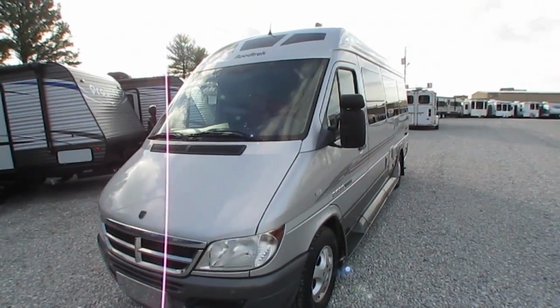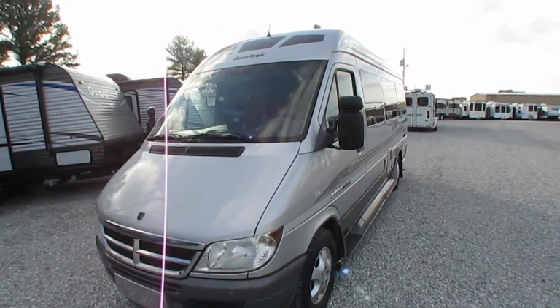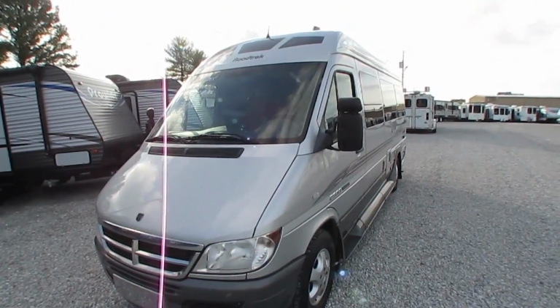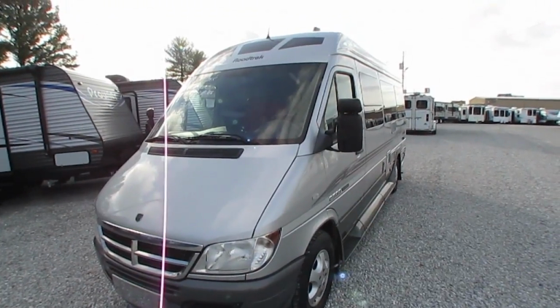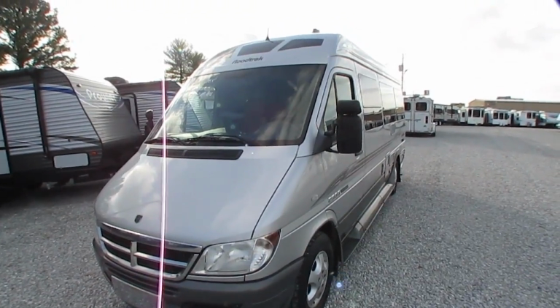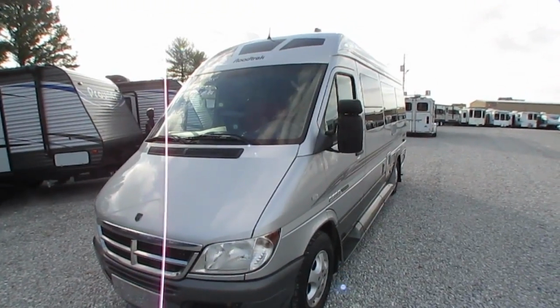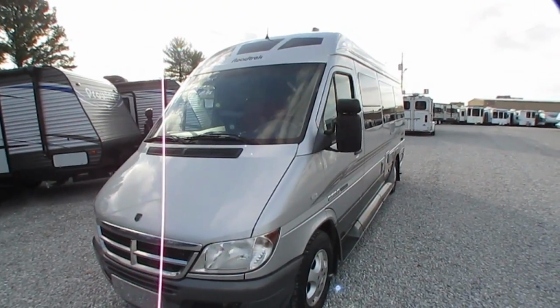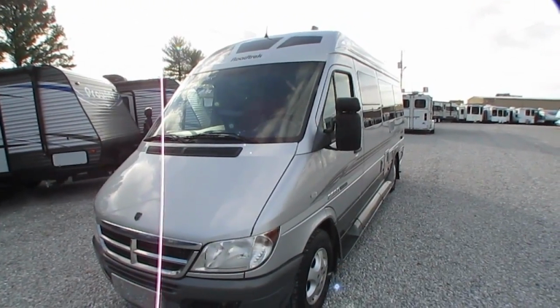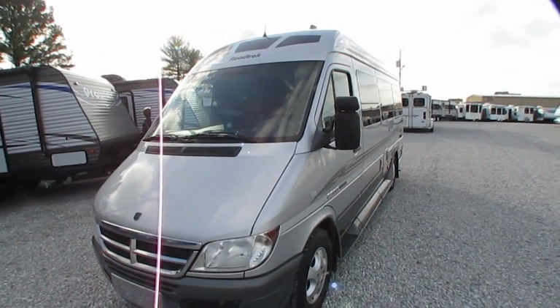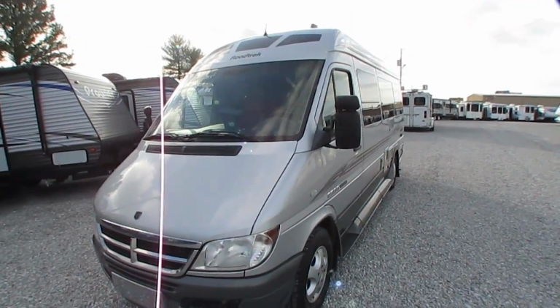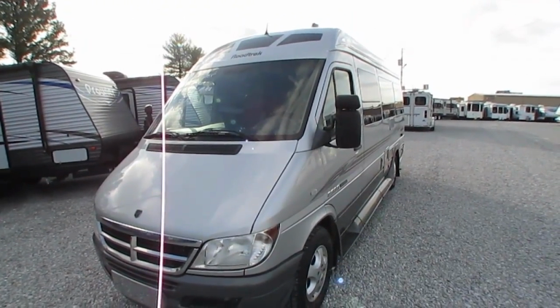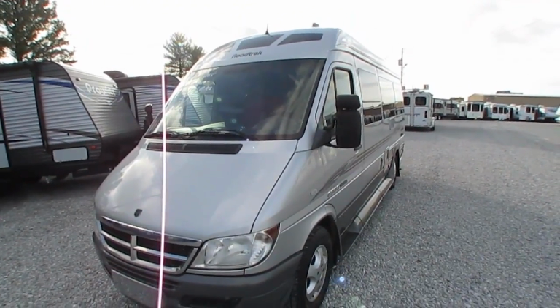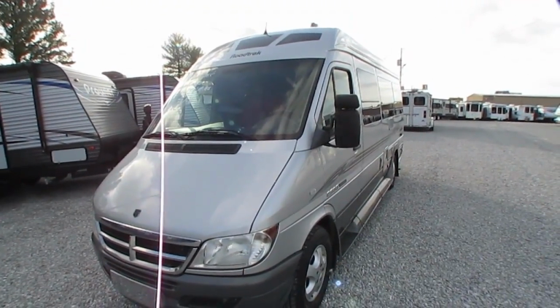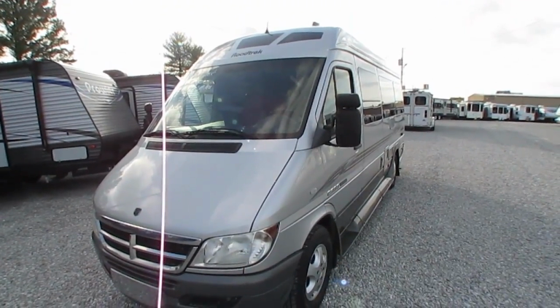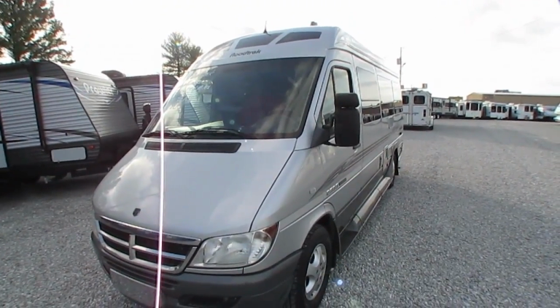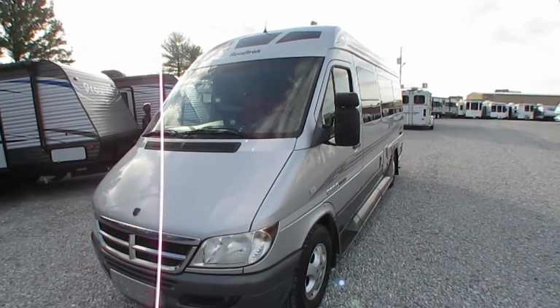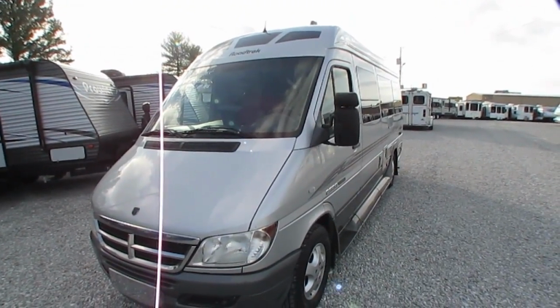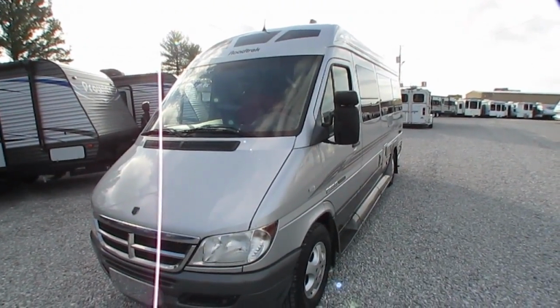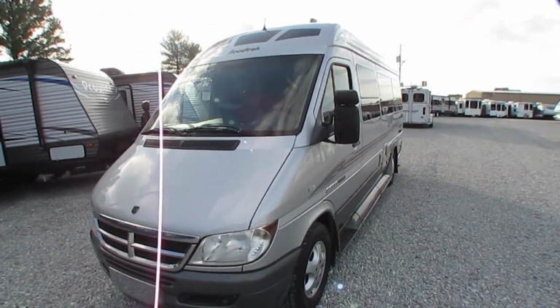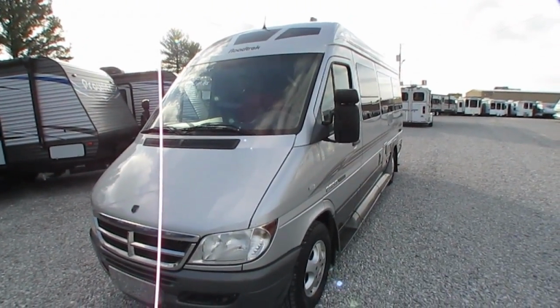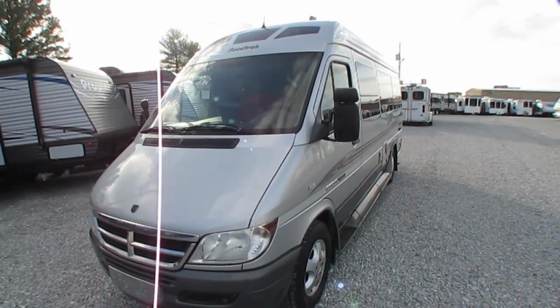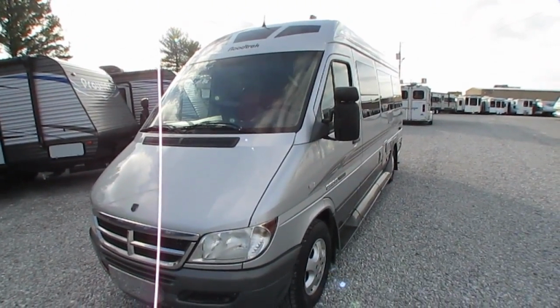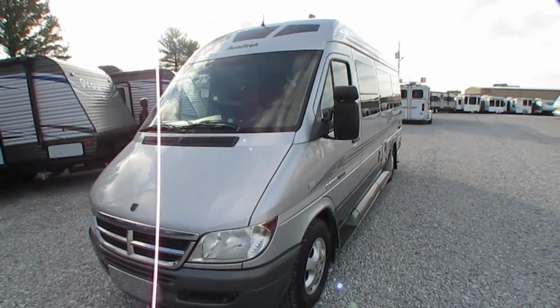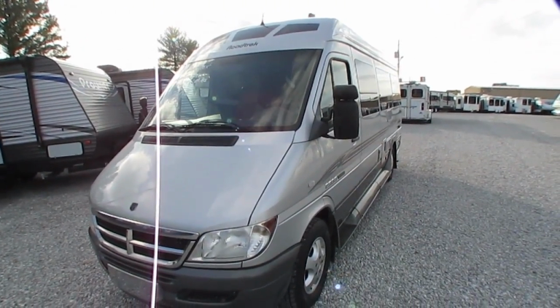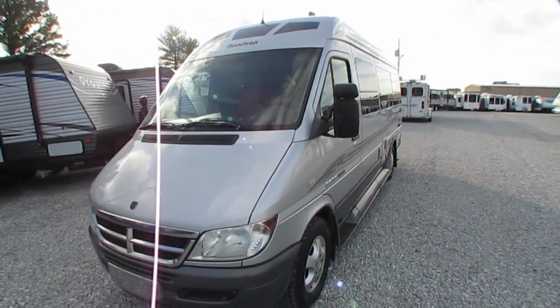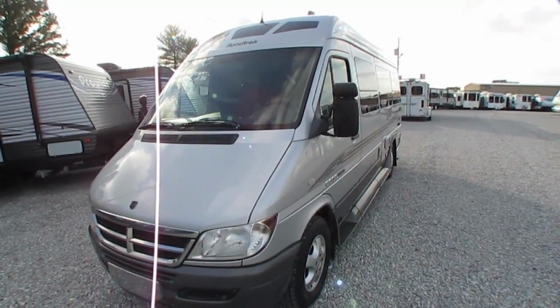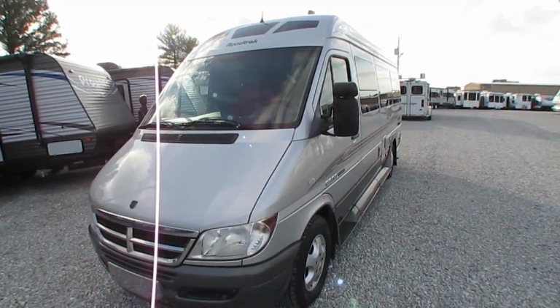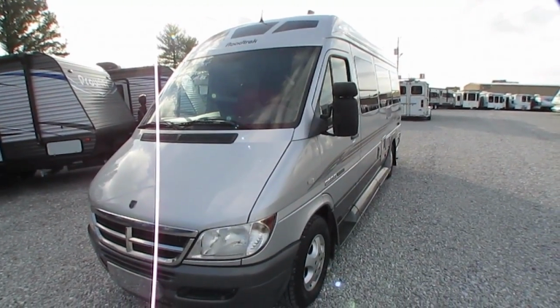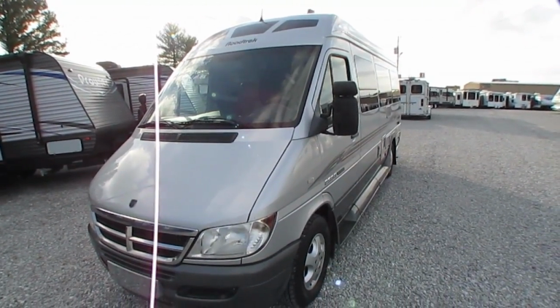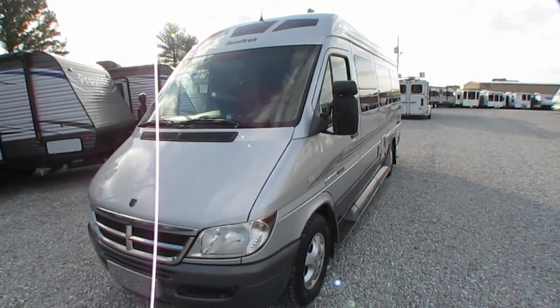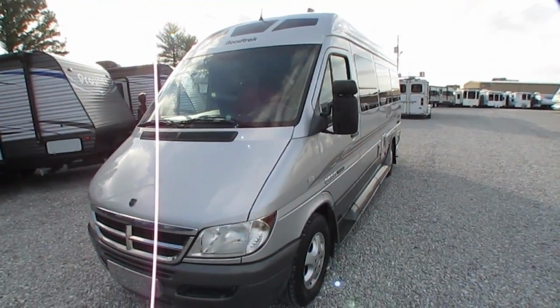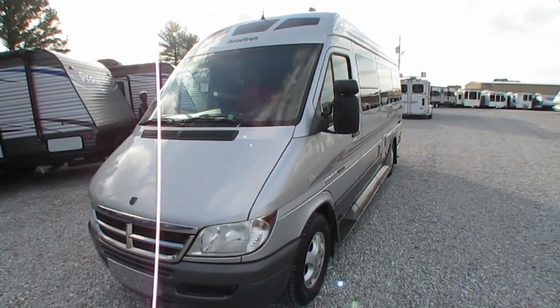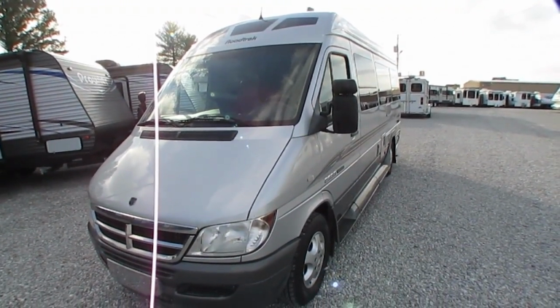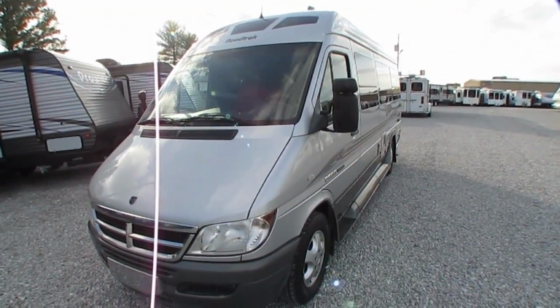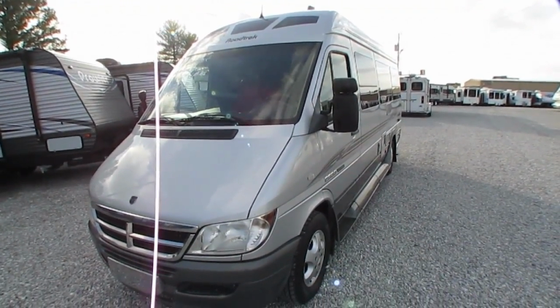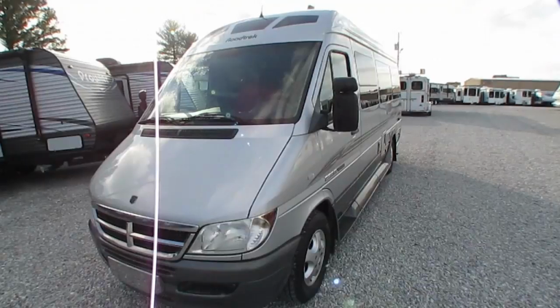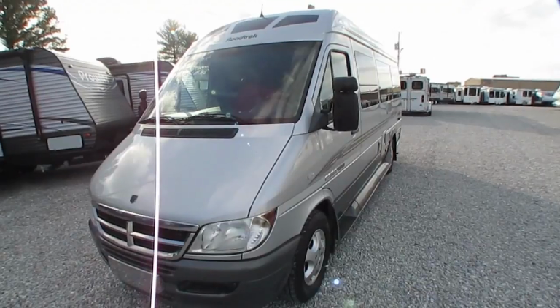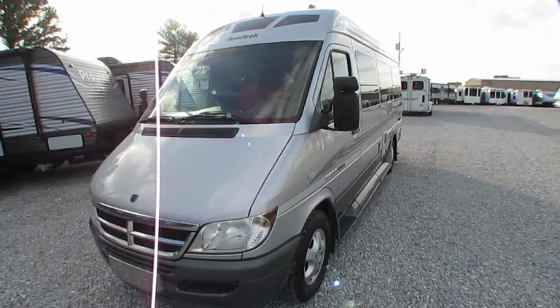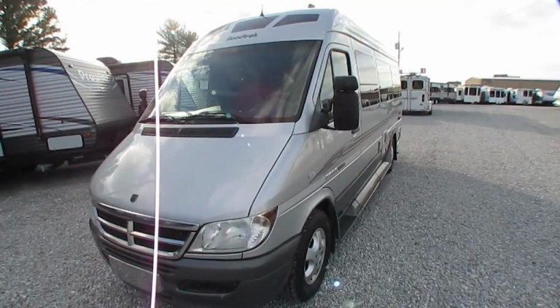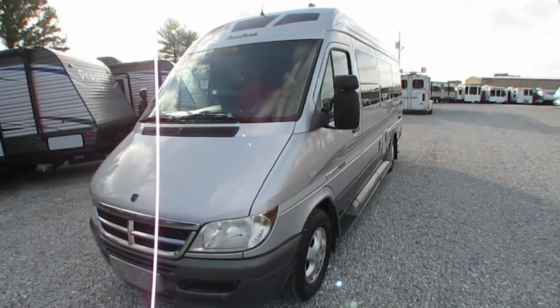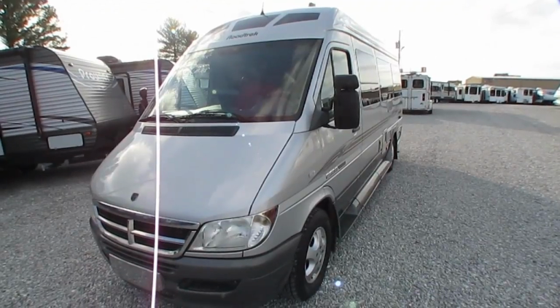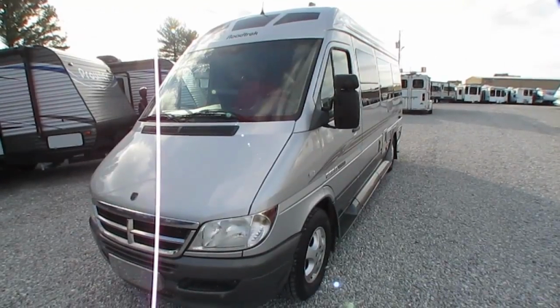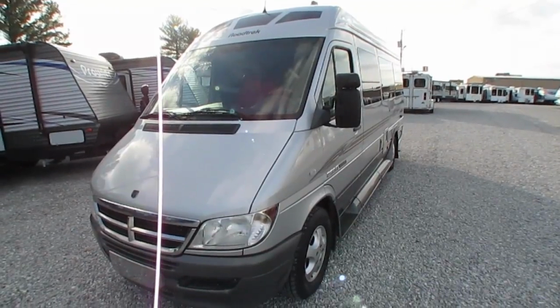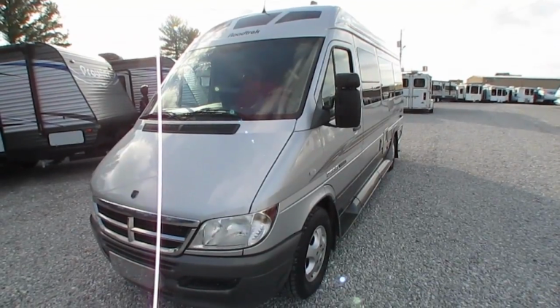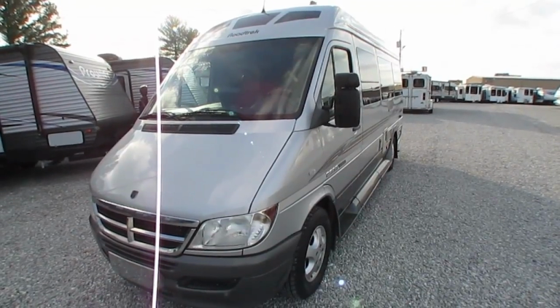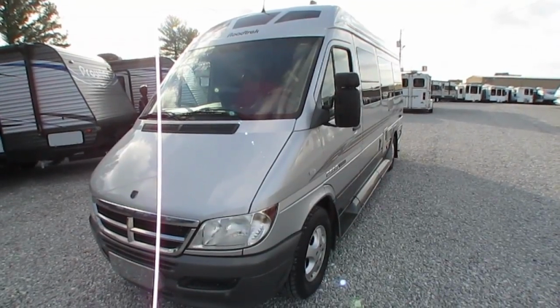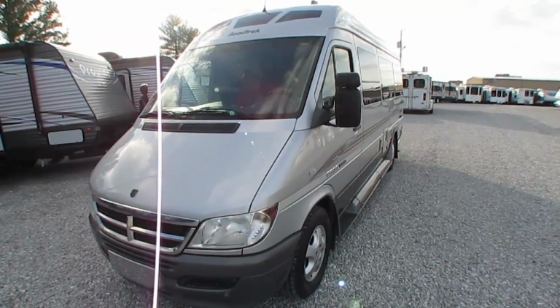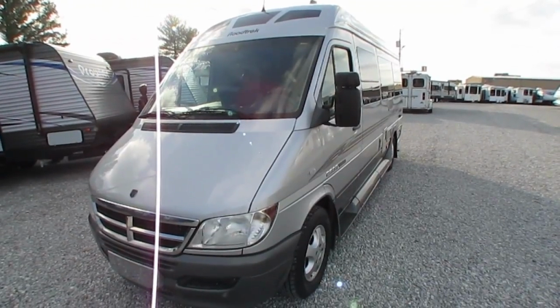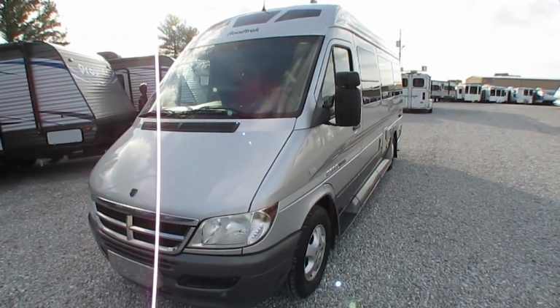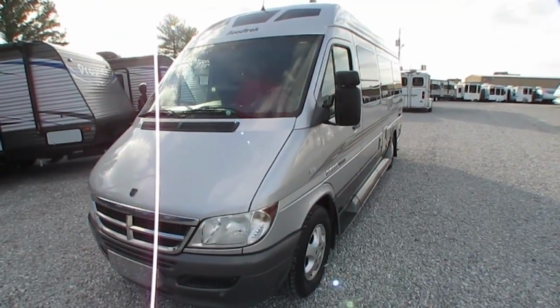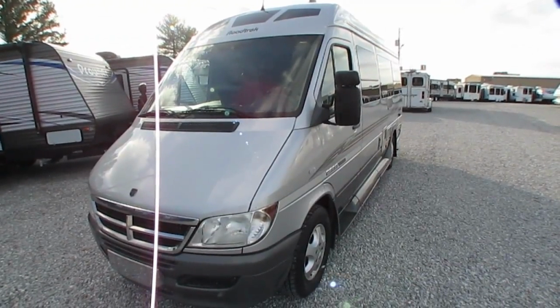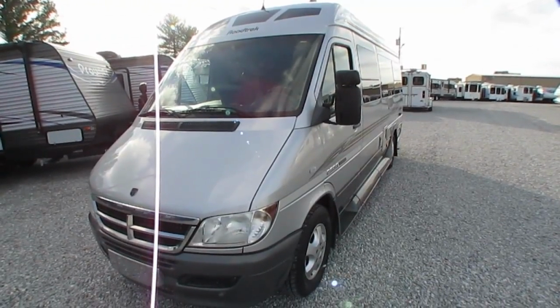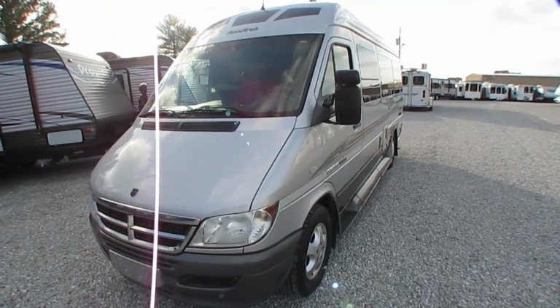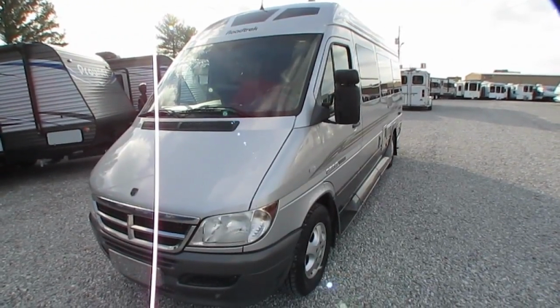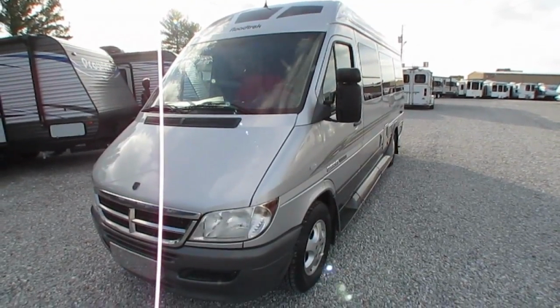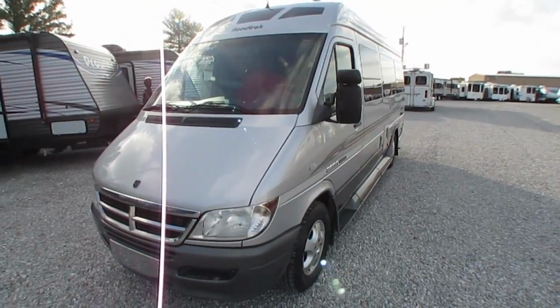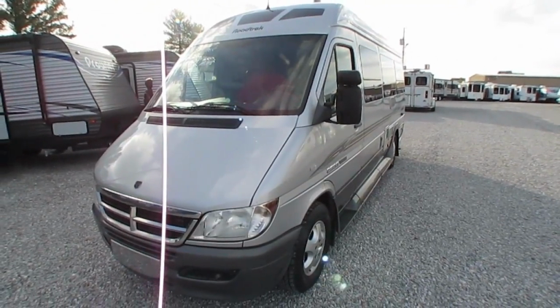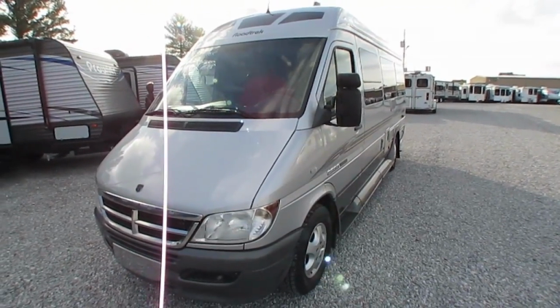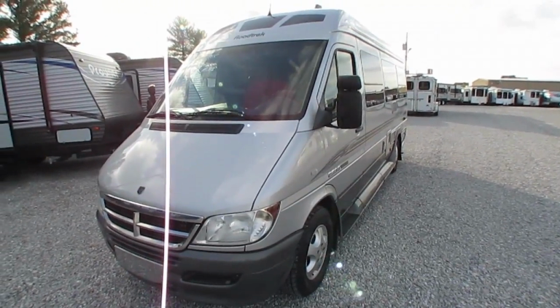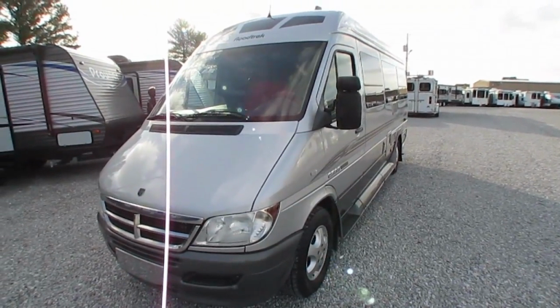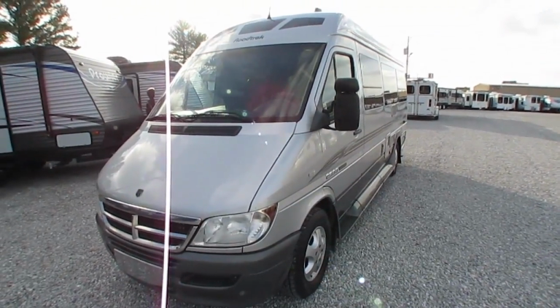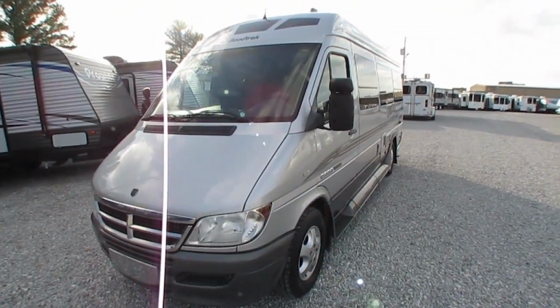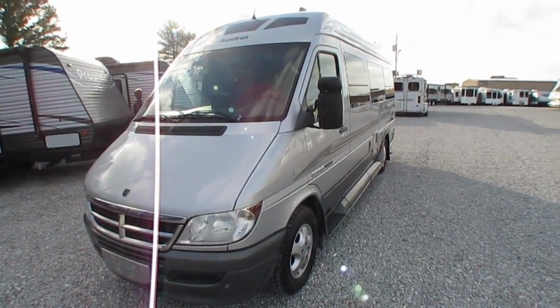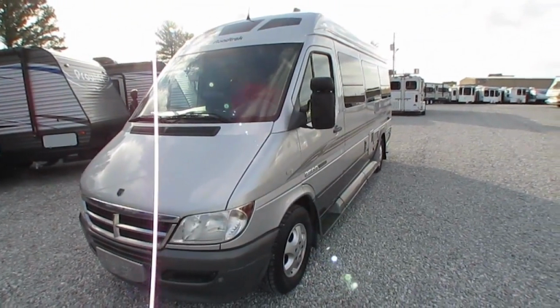Good afternoon, folks. Big Bo here with another rare Class B diesel camper van value from Parkway RV Center.